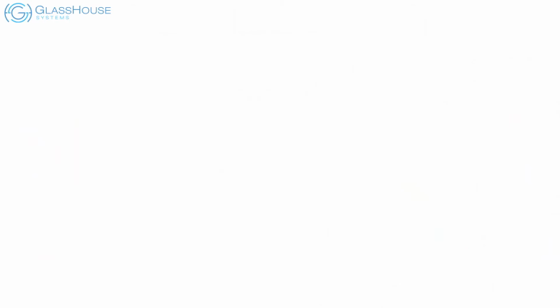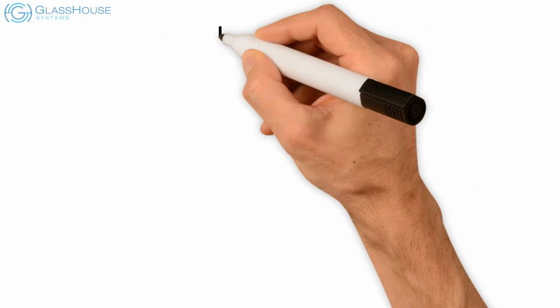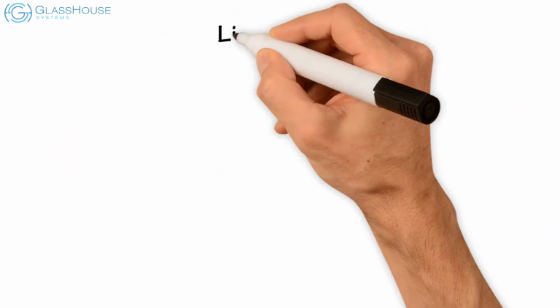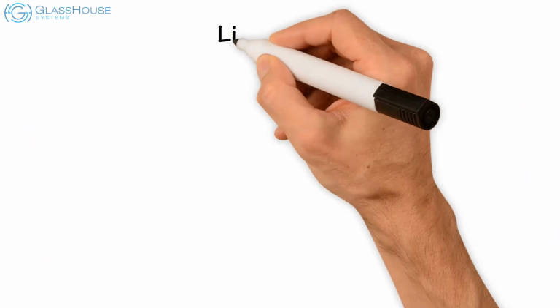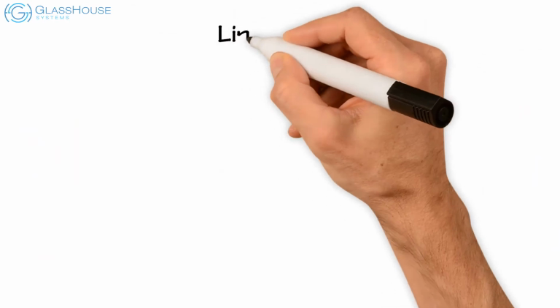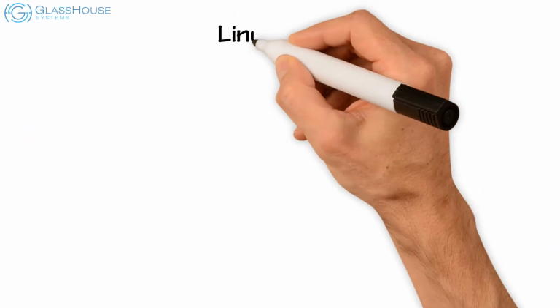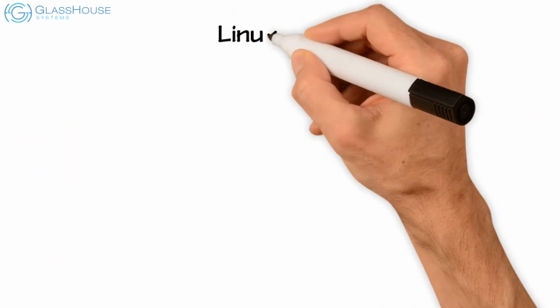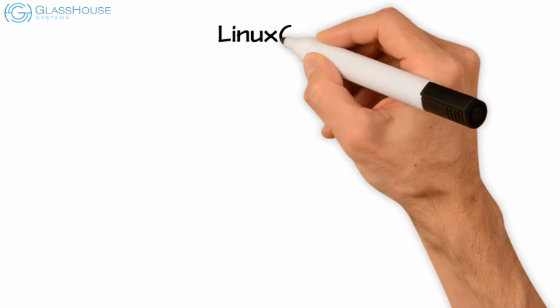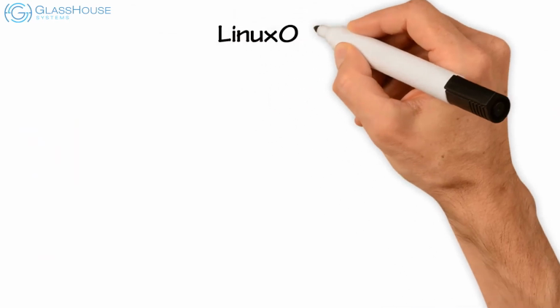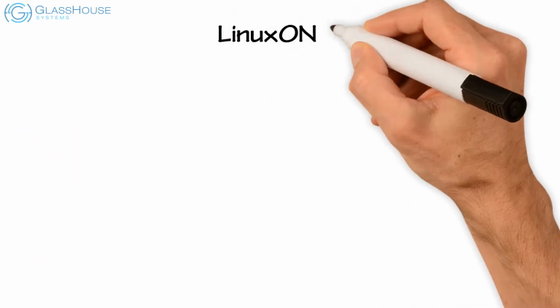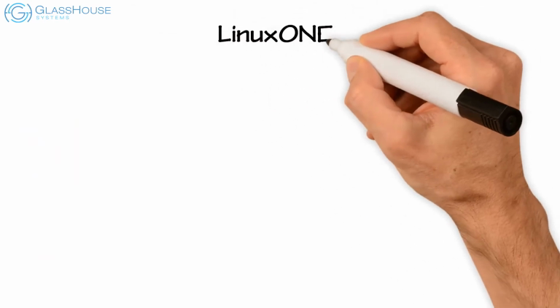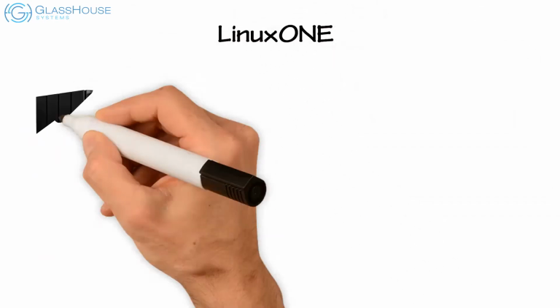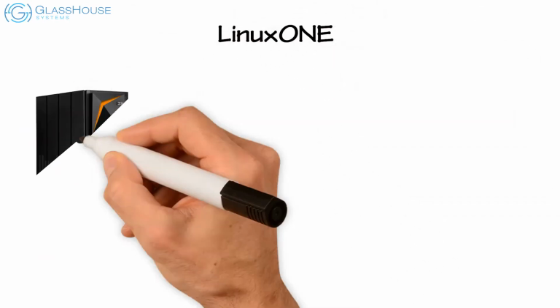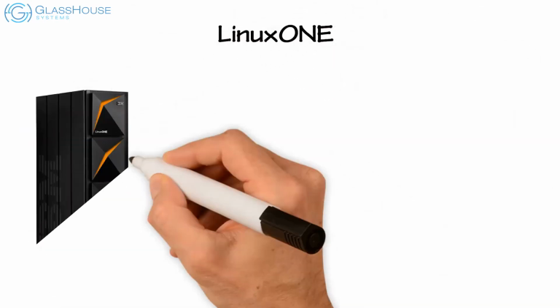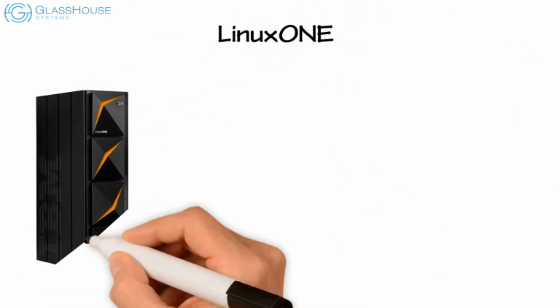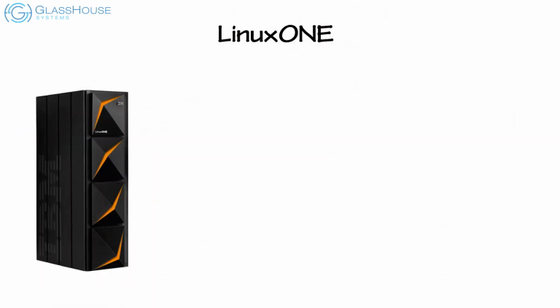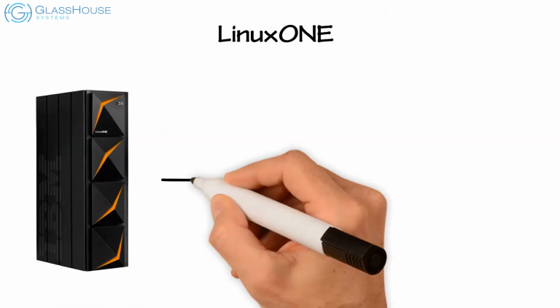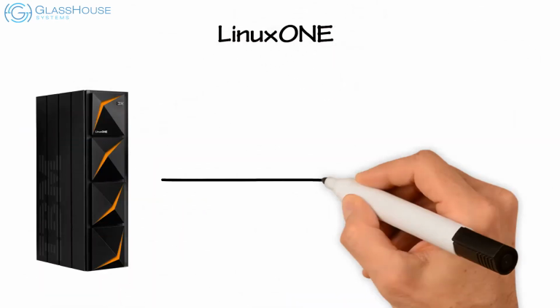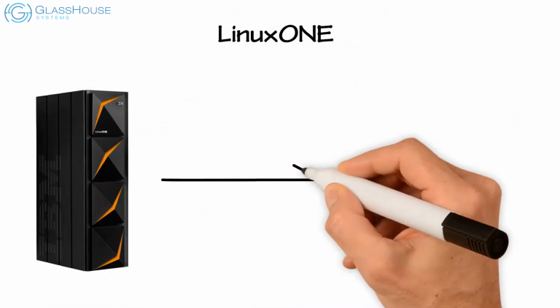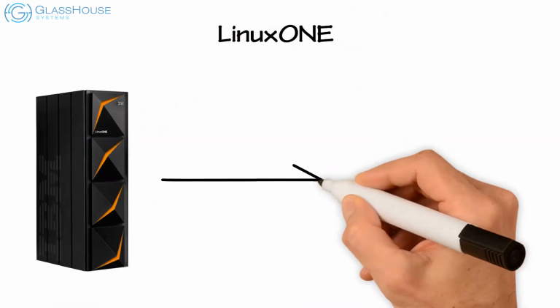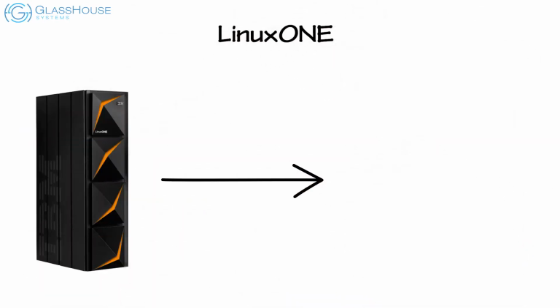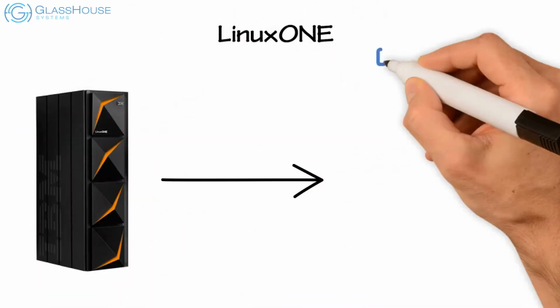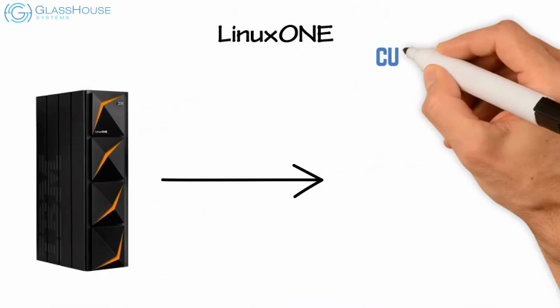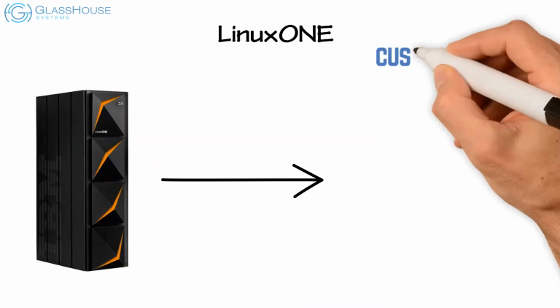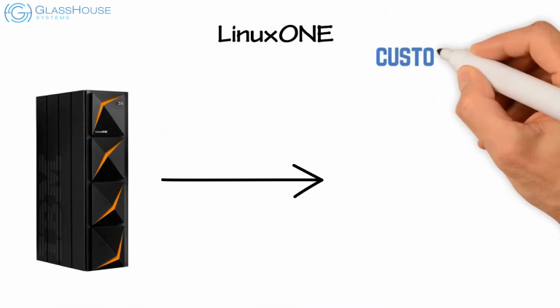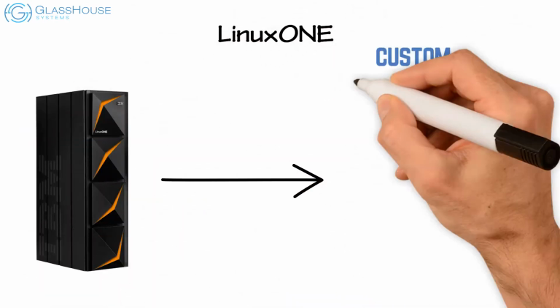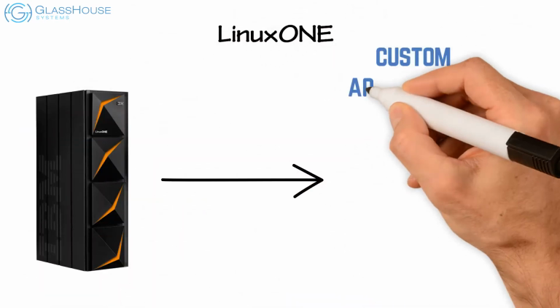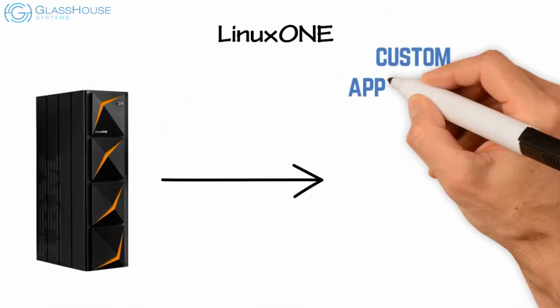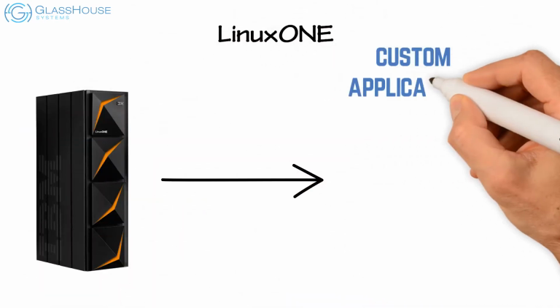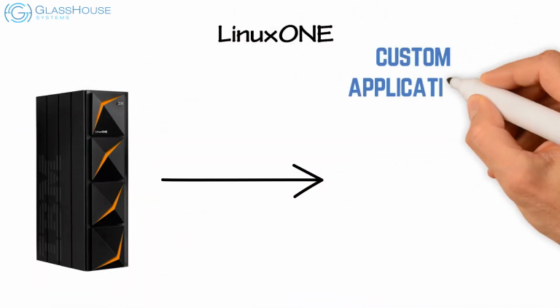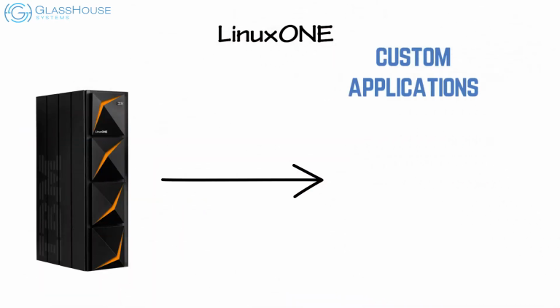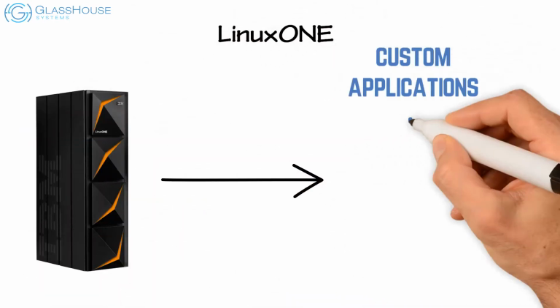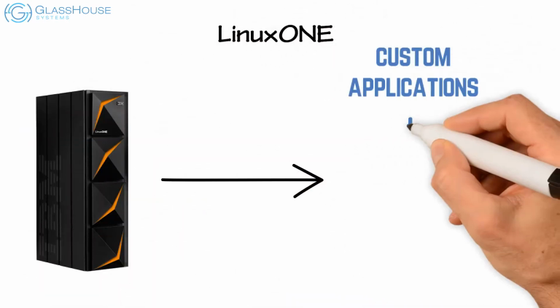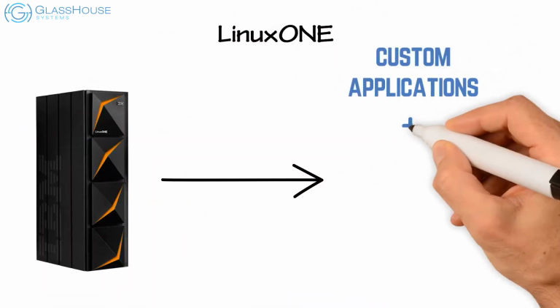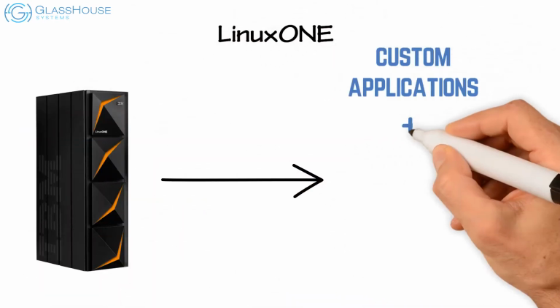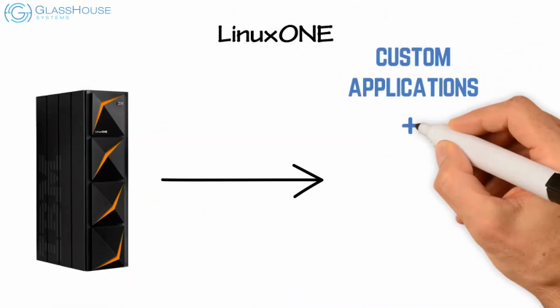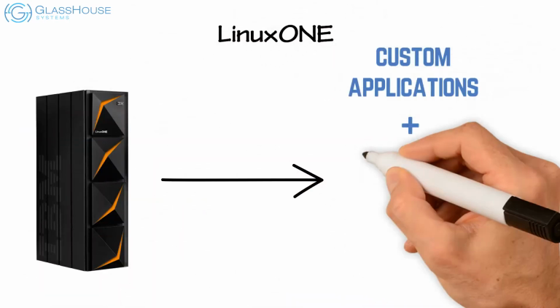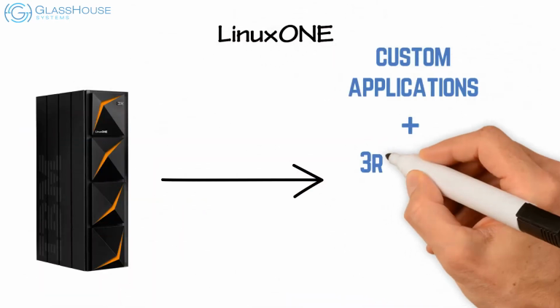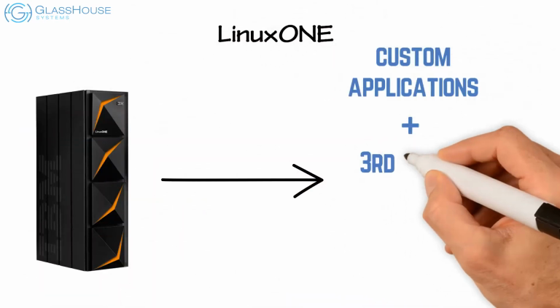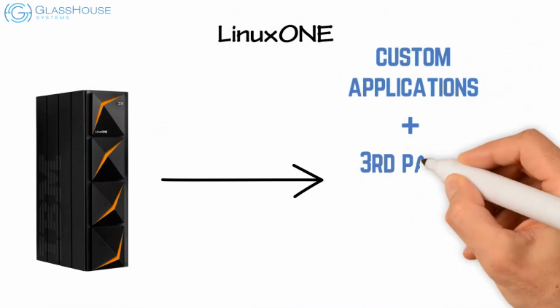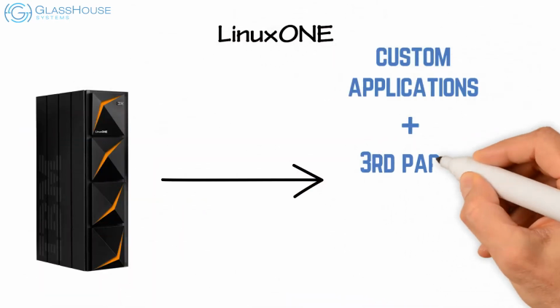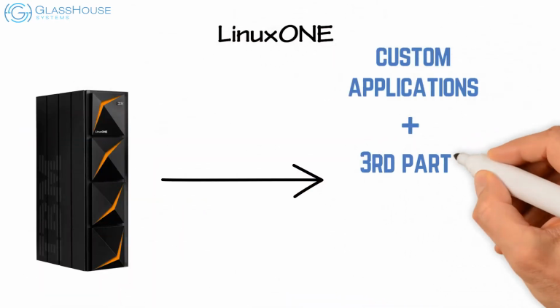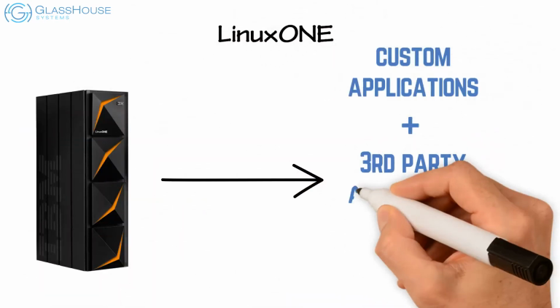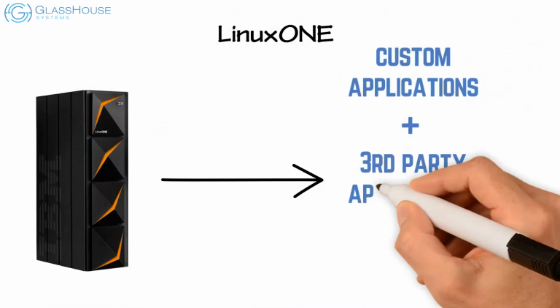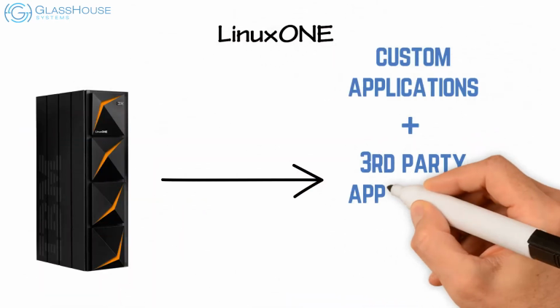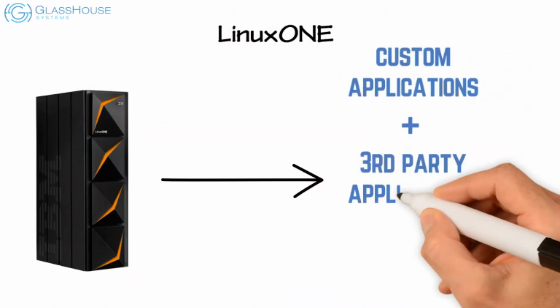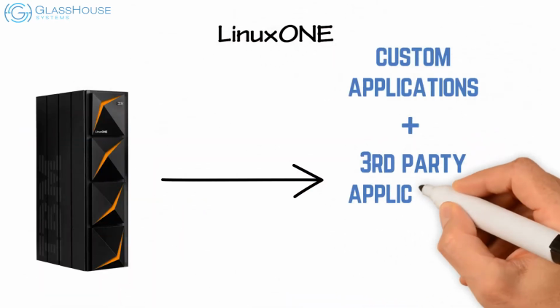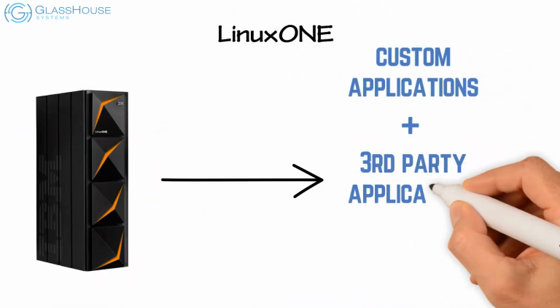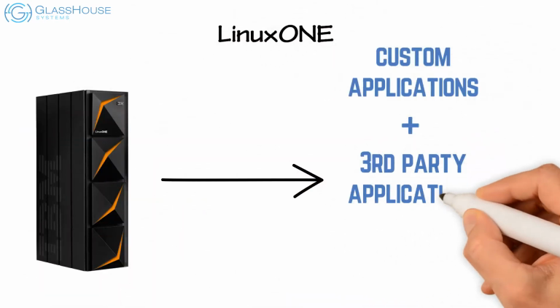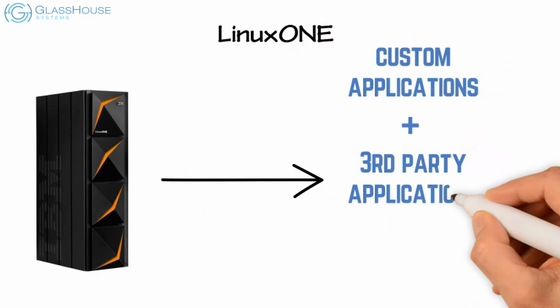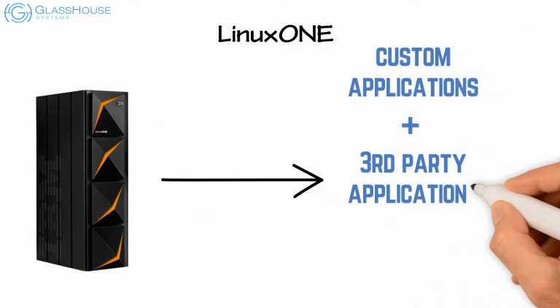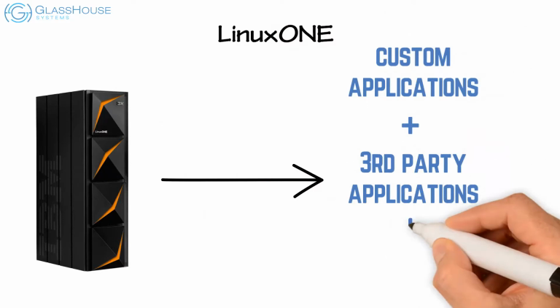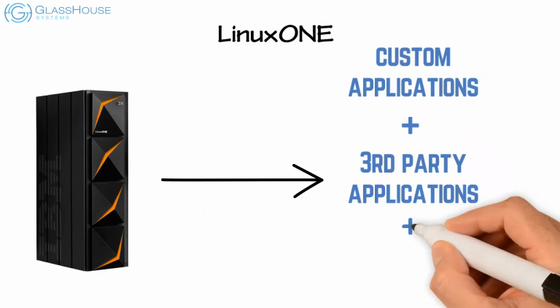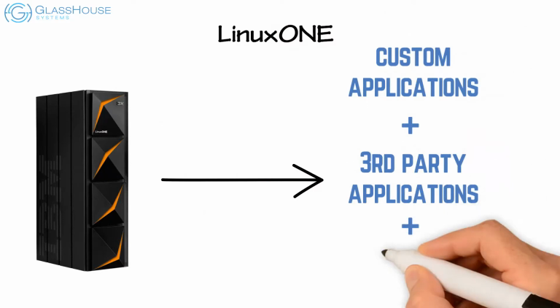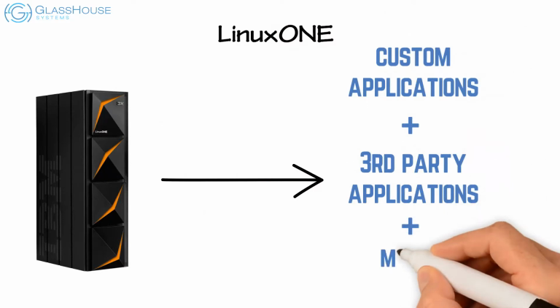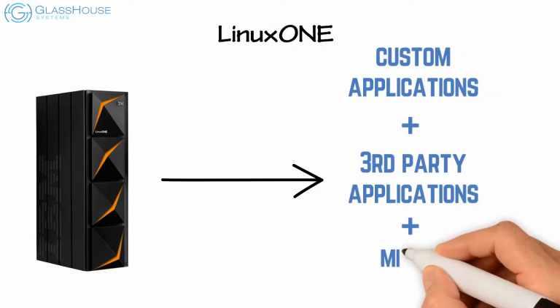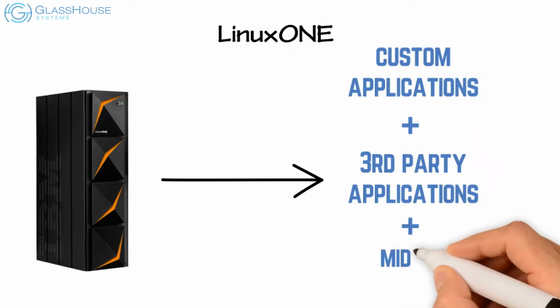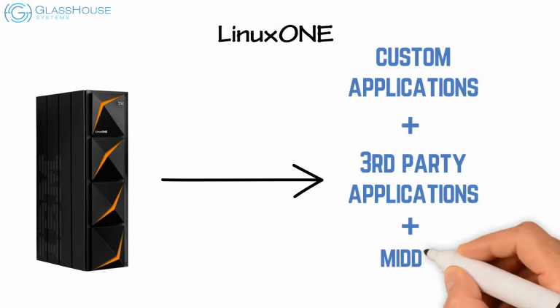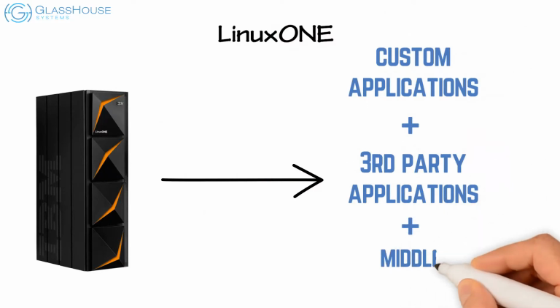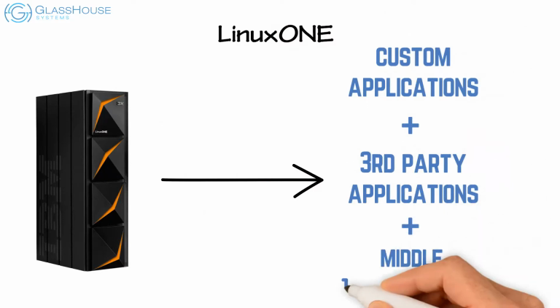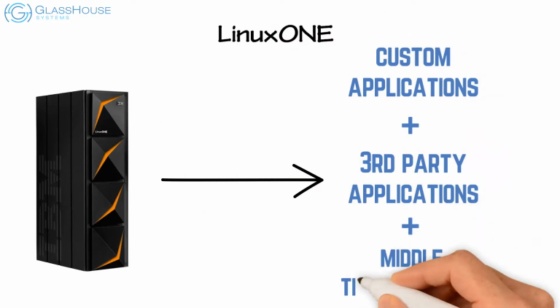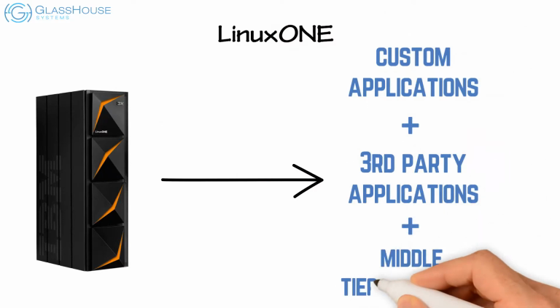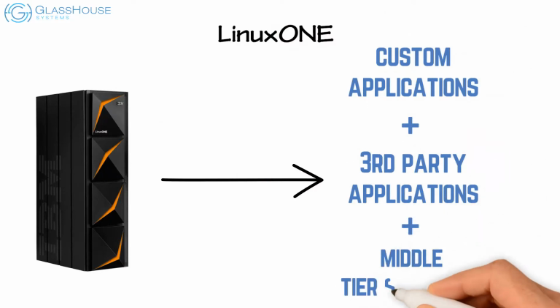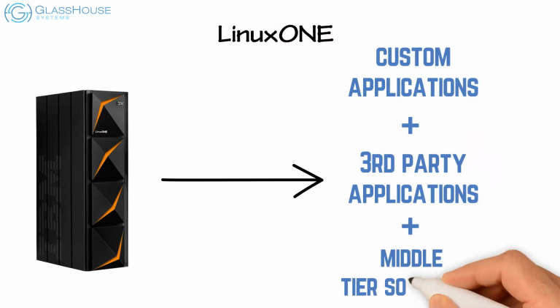With LinuxONE, deploy custom applications or thousands of third-party applications and middle-tier software on Linux.